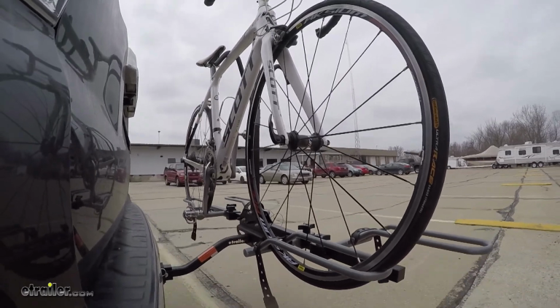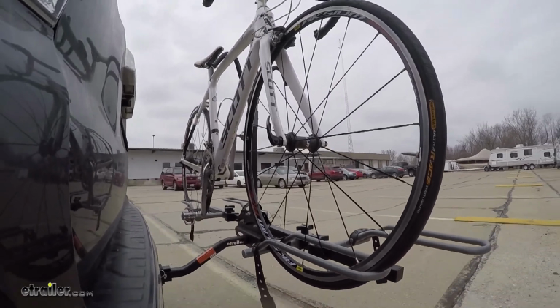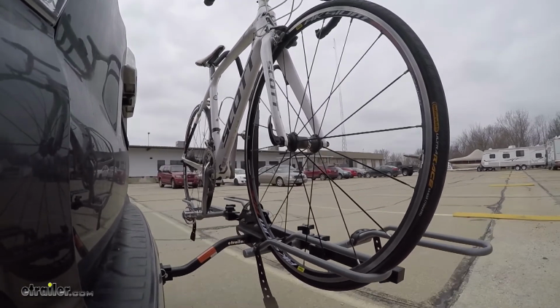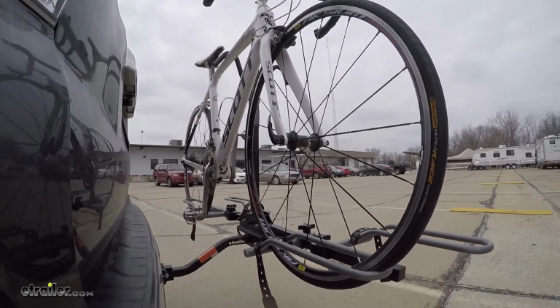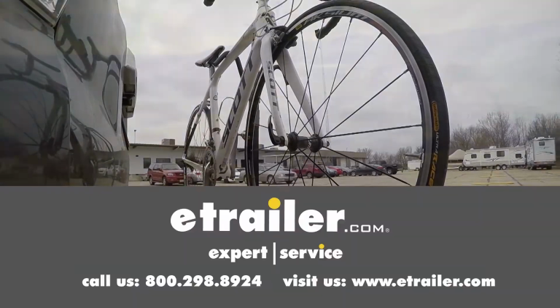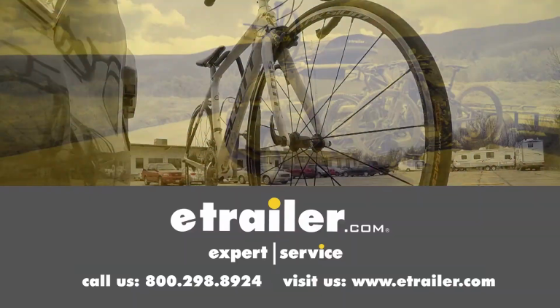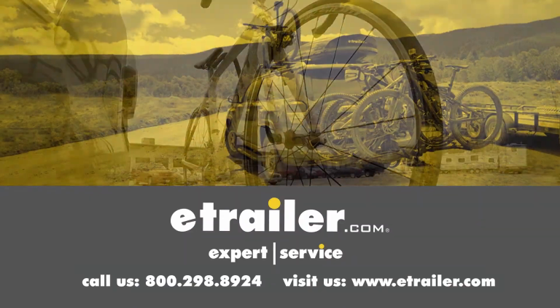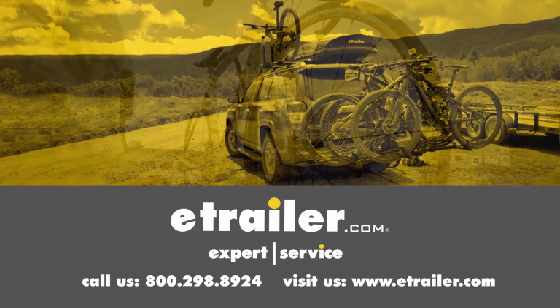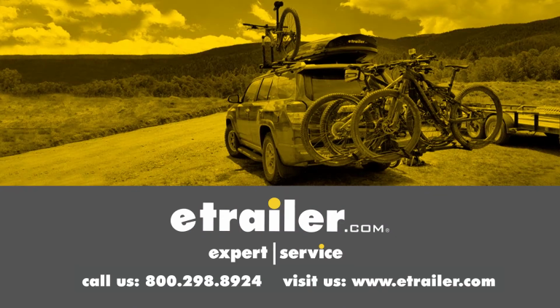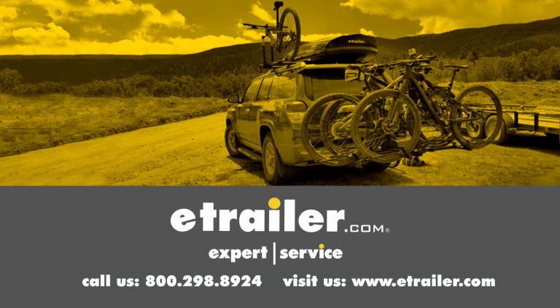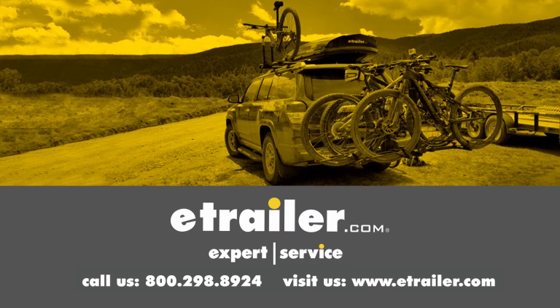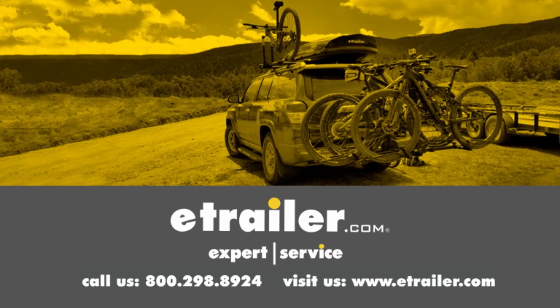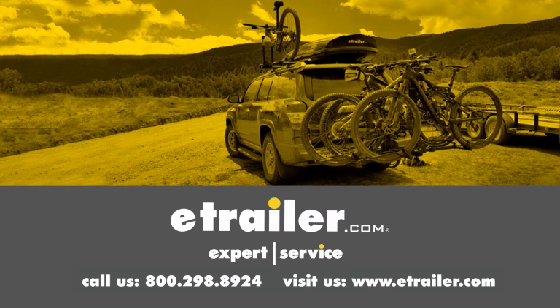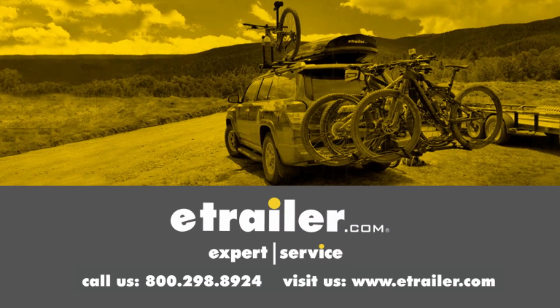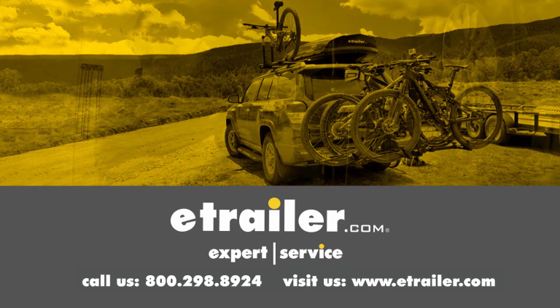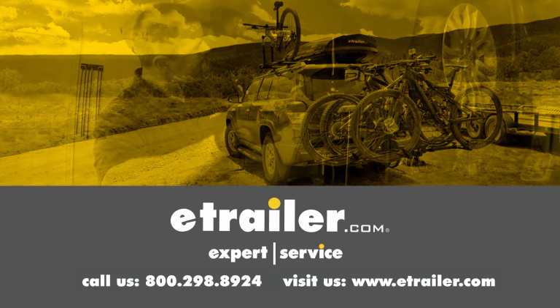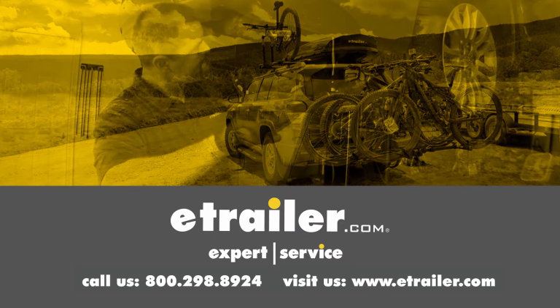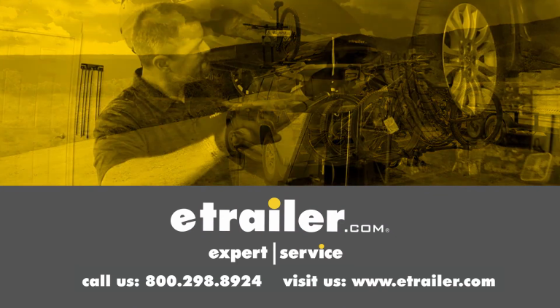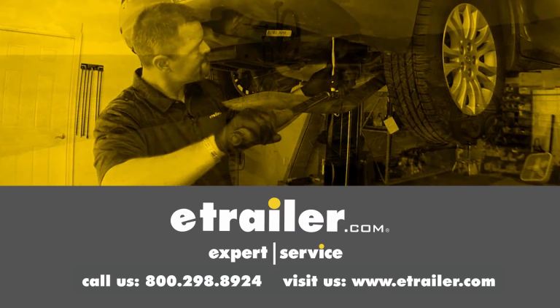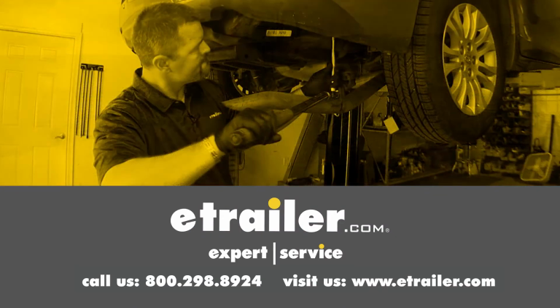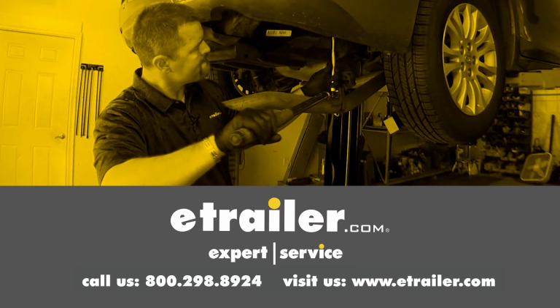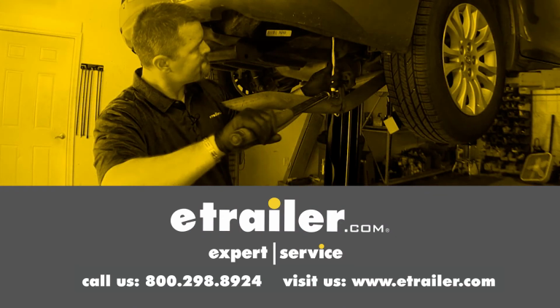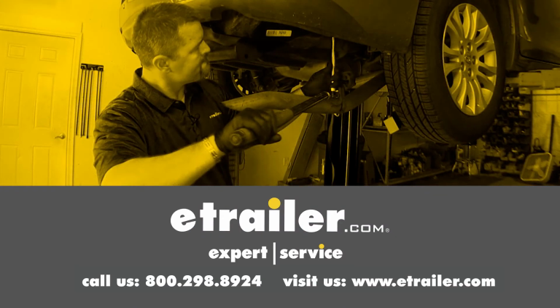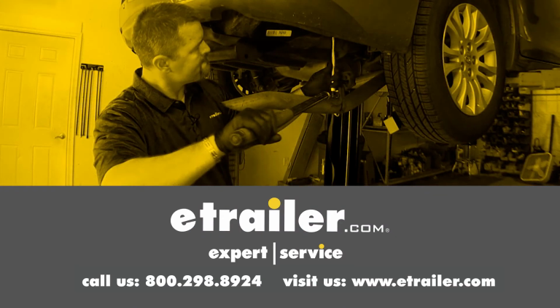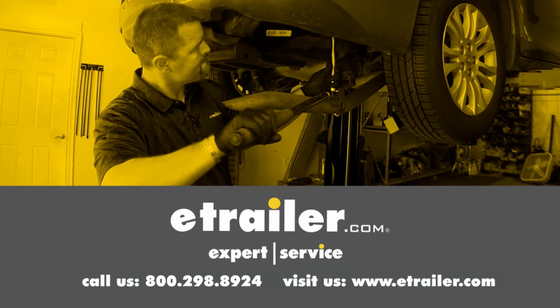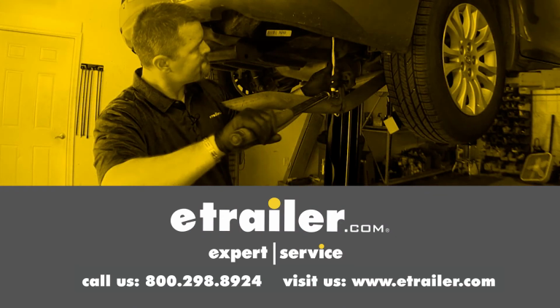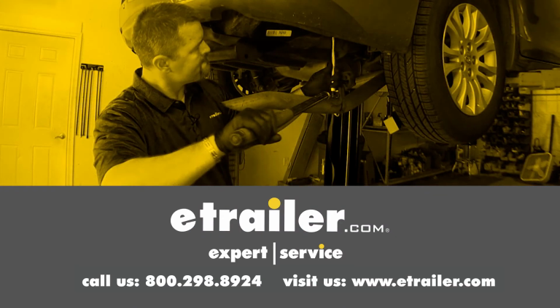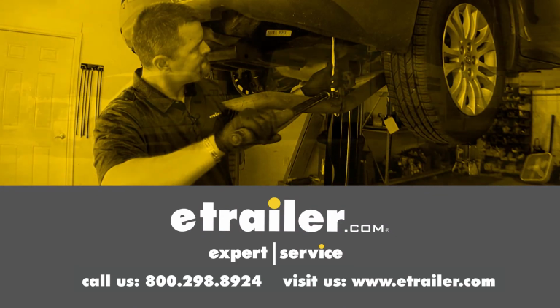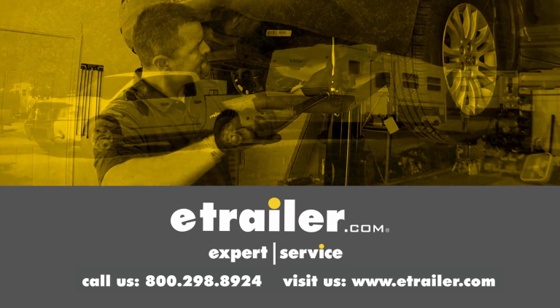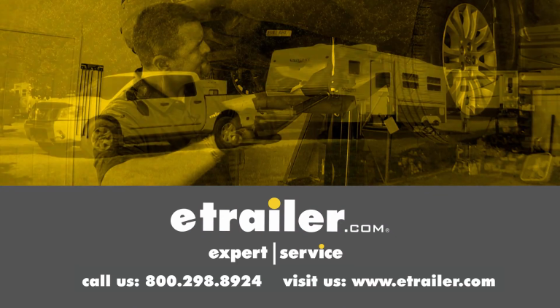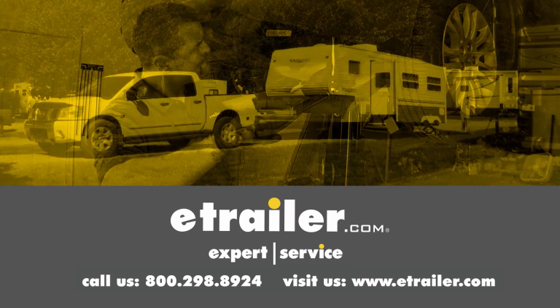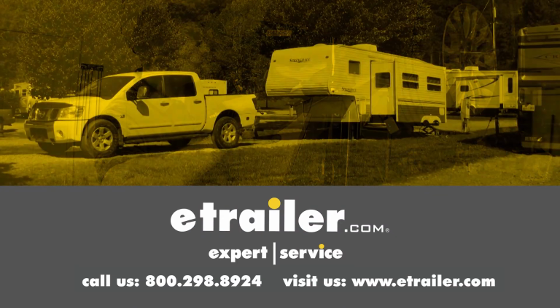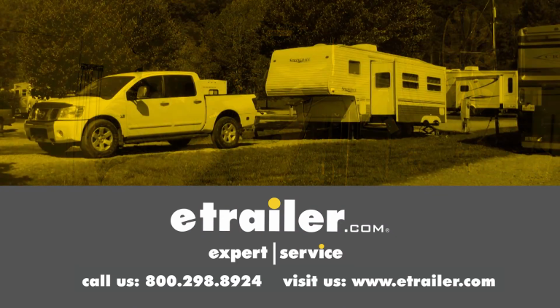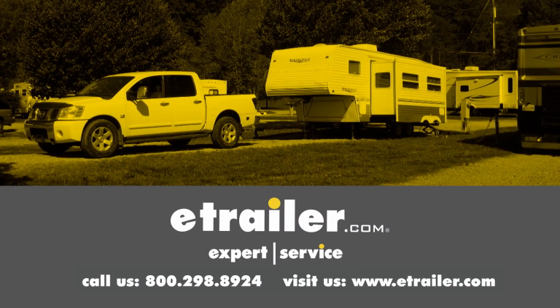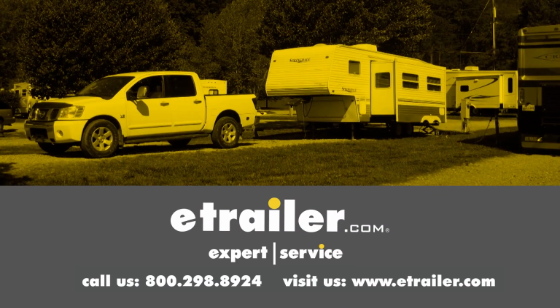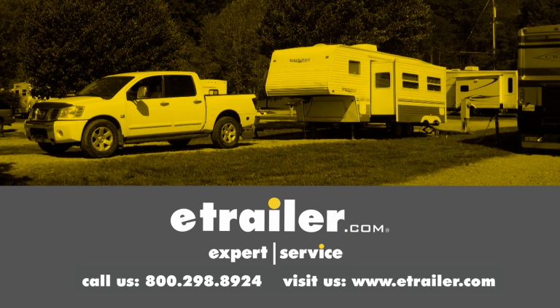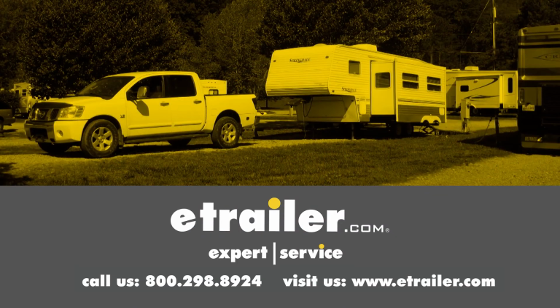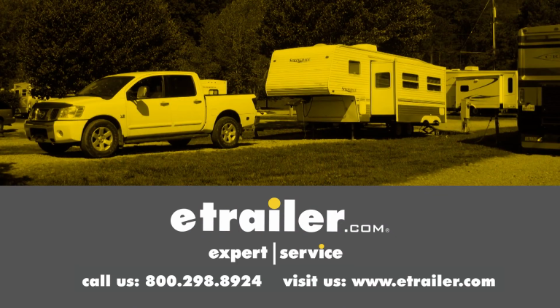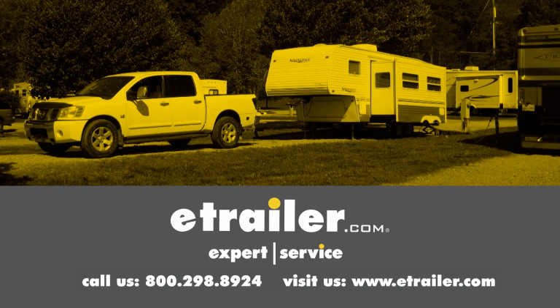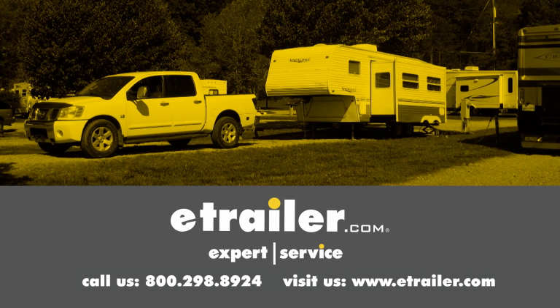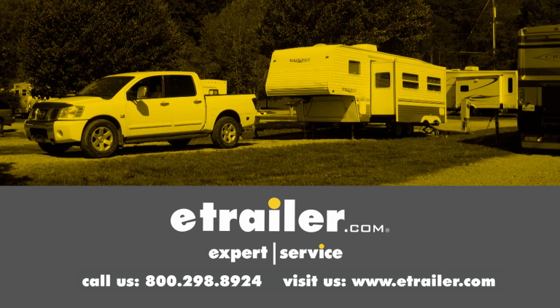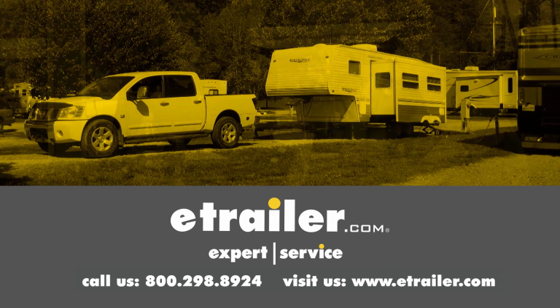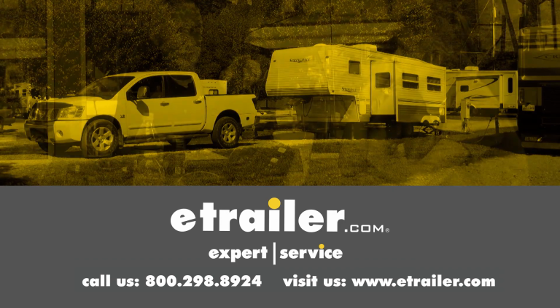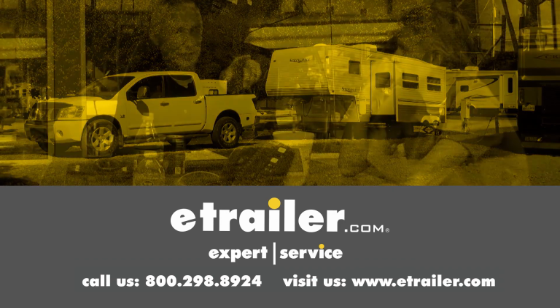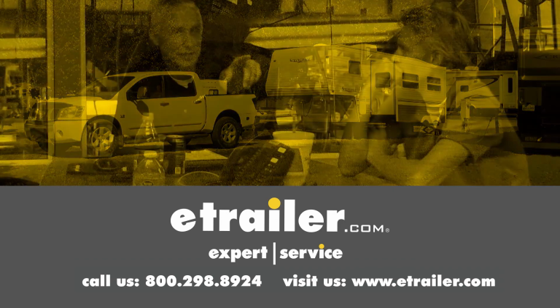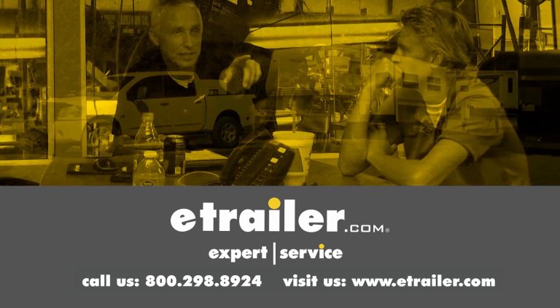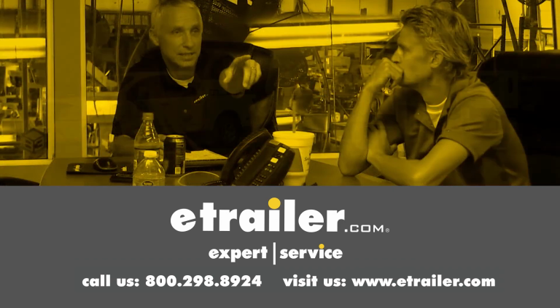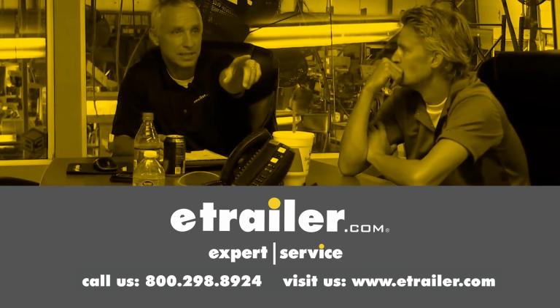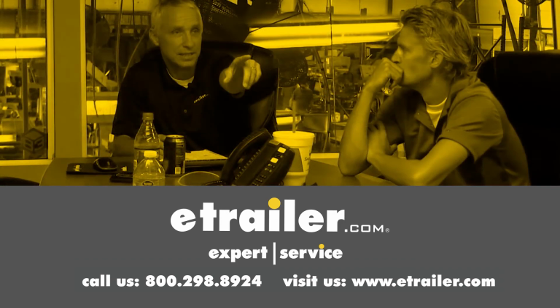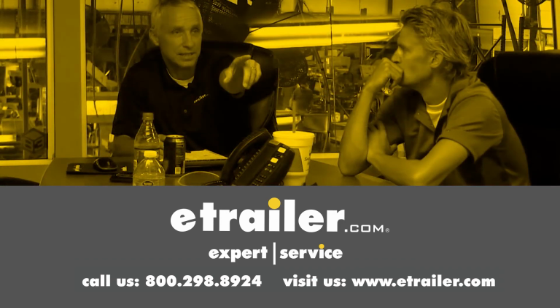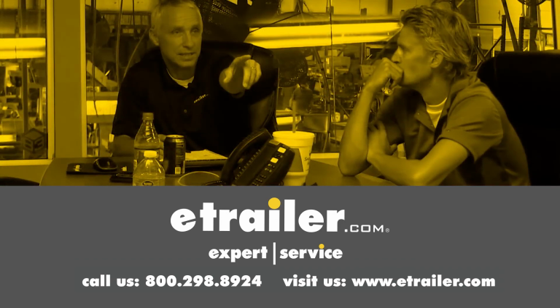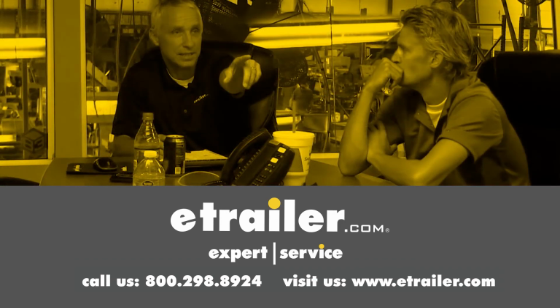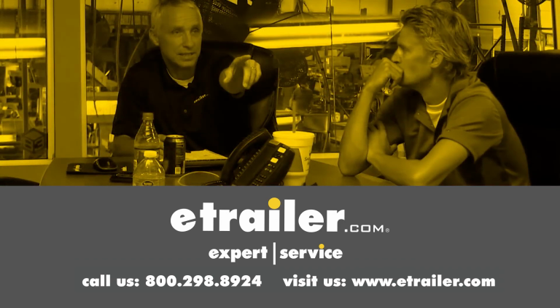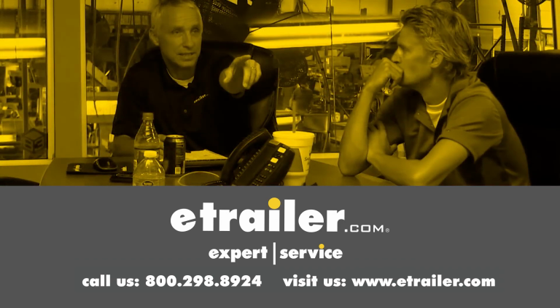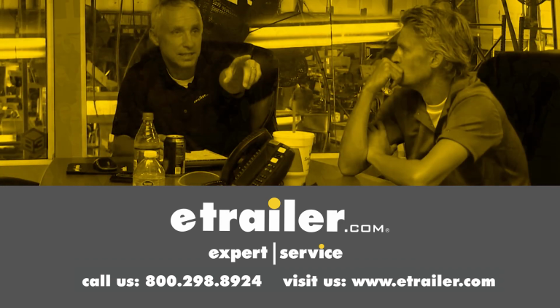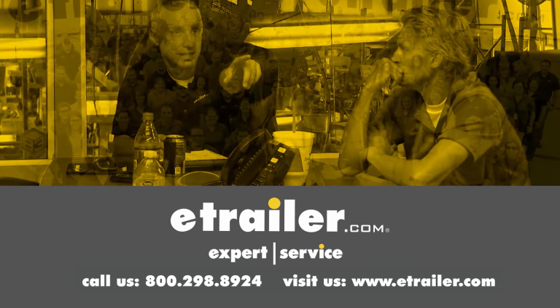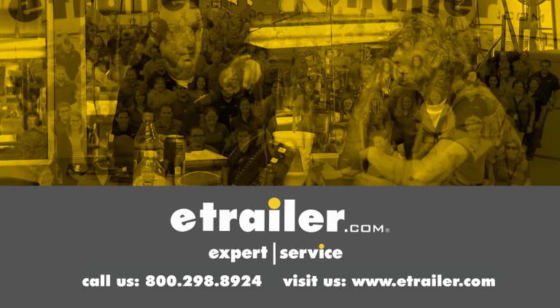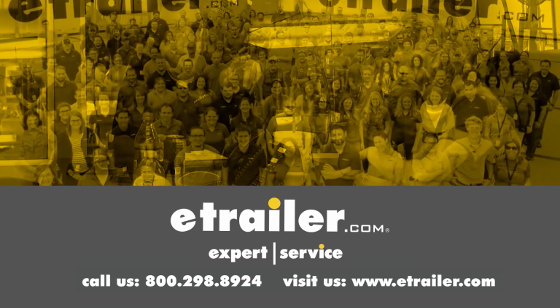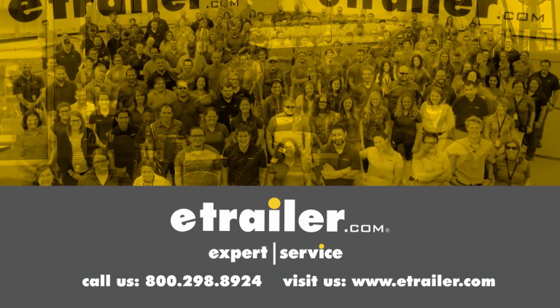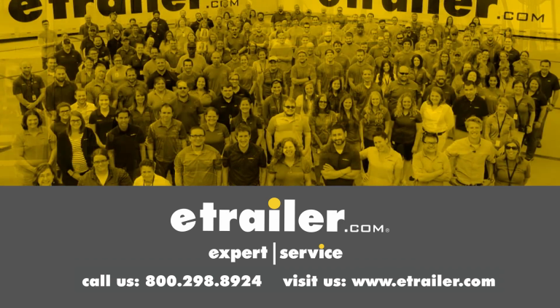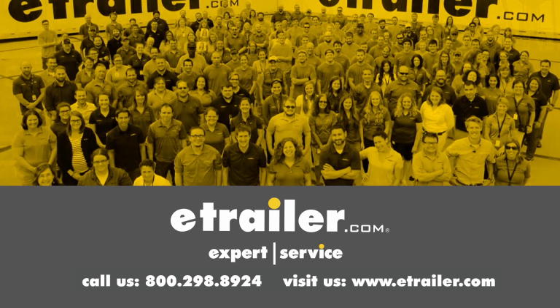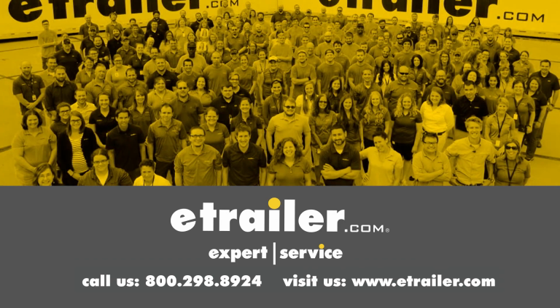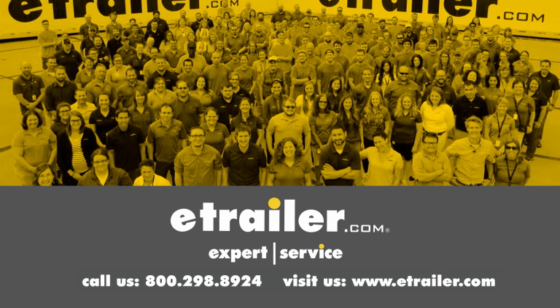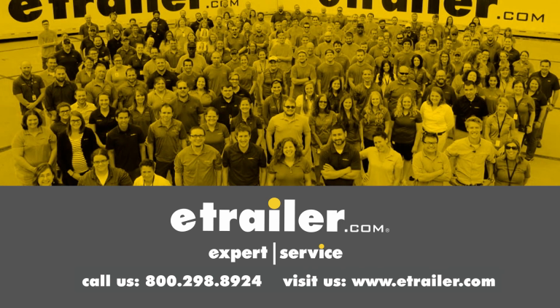Thanks for watching. Click the link in our description below to shop, learn more, or visit us at eTrailer.com, and leave us a comment if you have any questions. We'll see you soon.